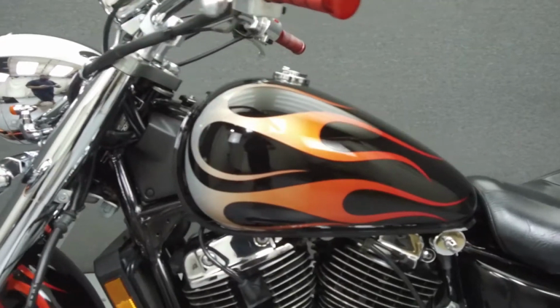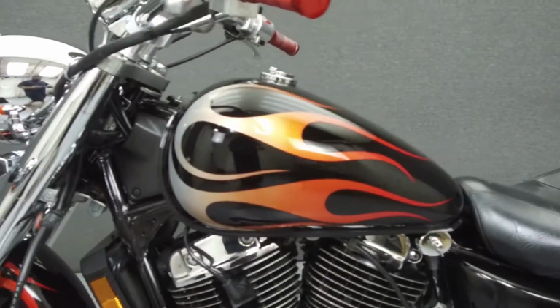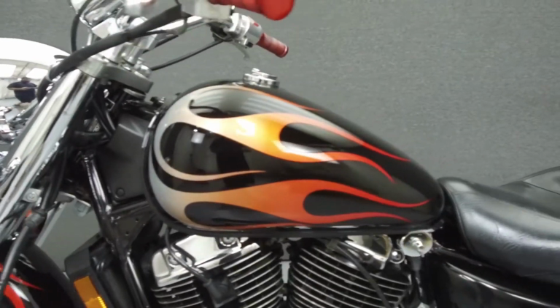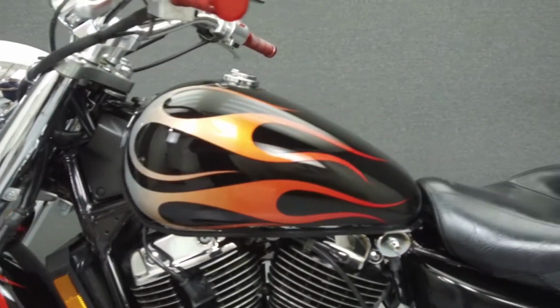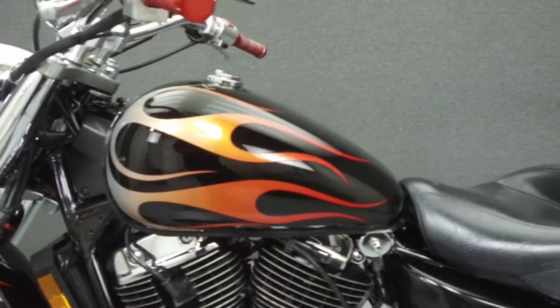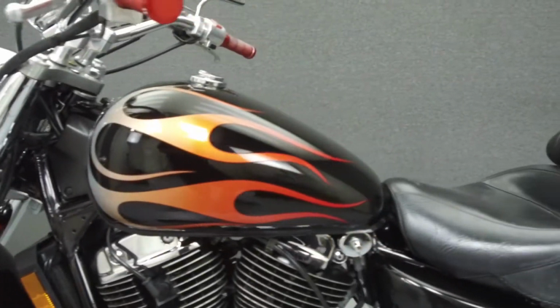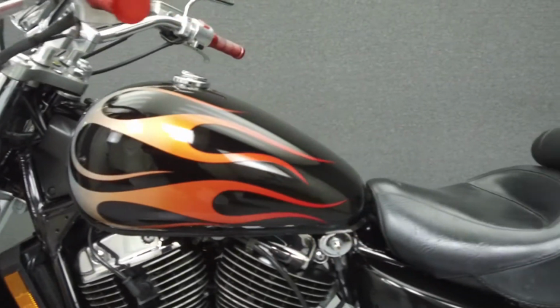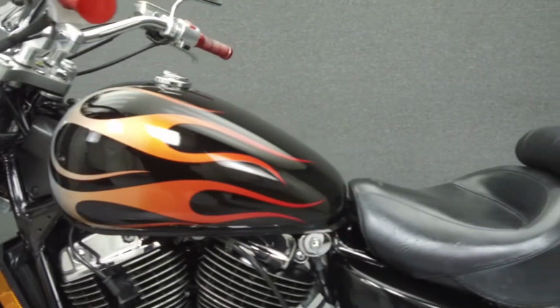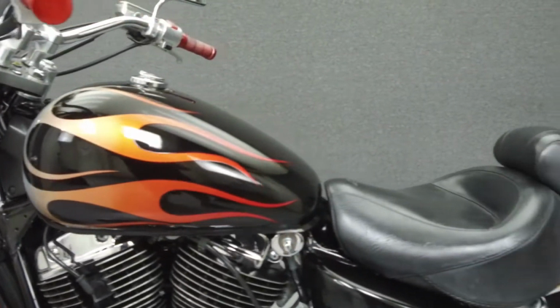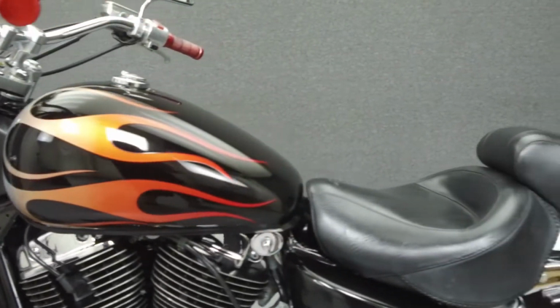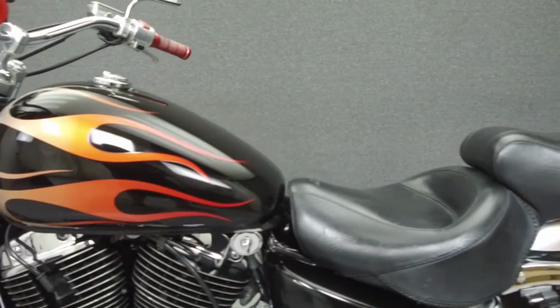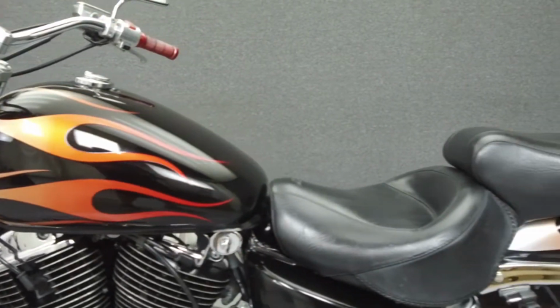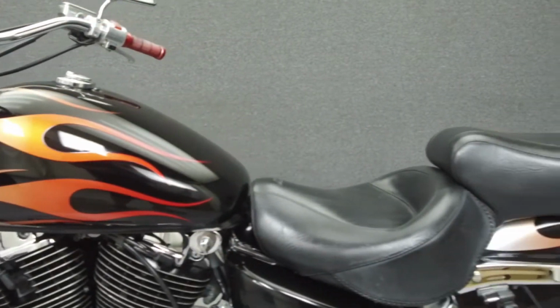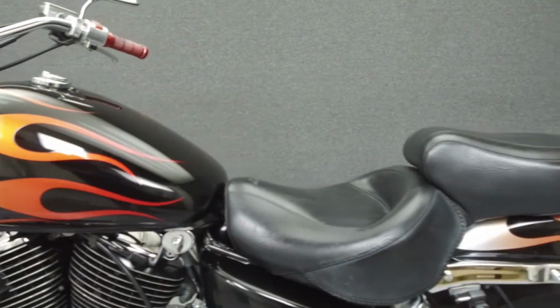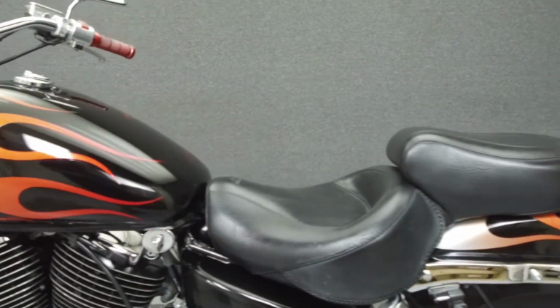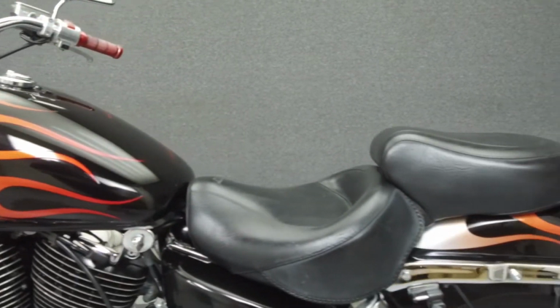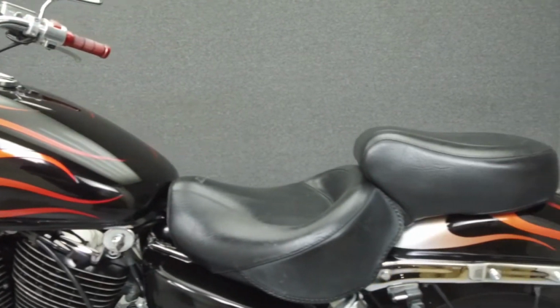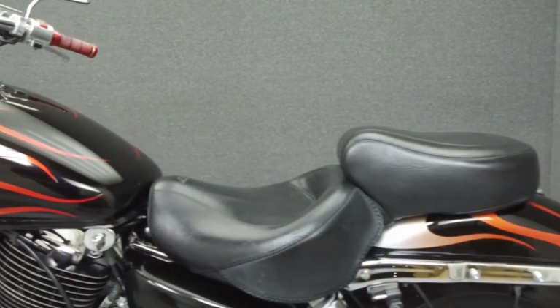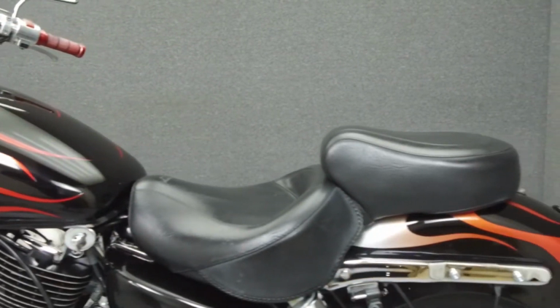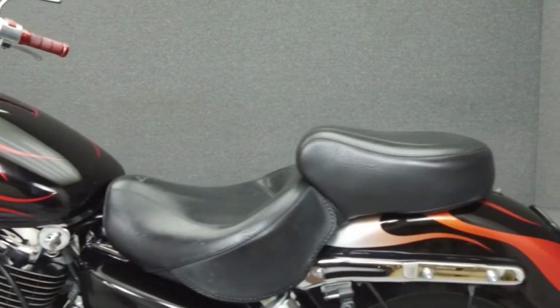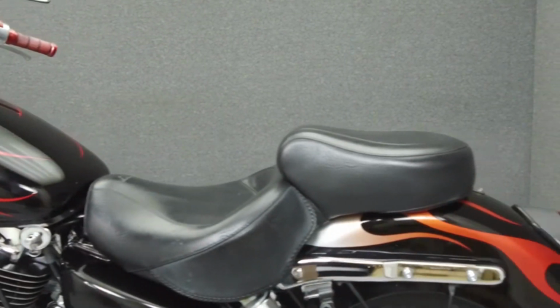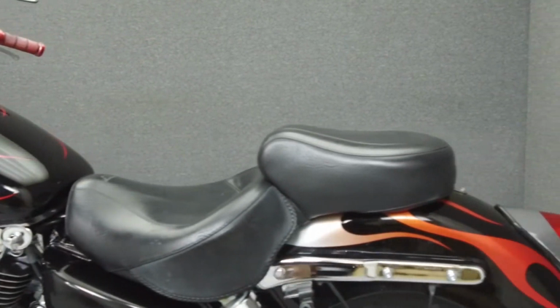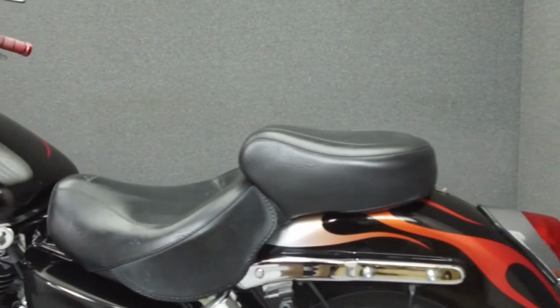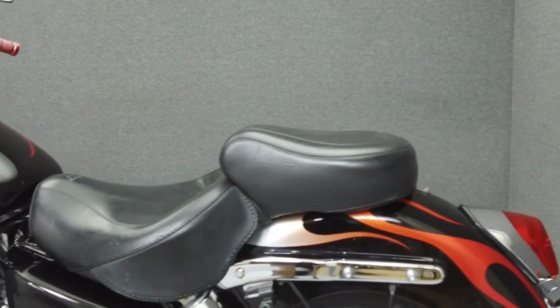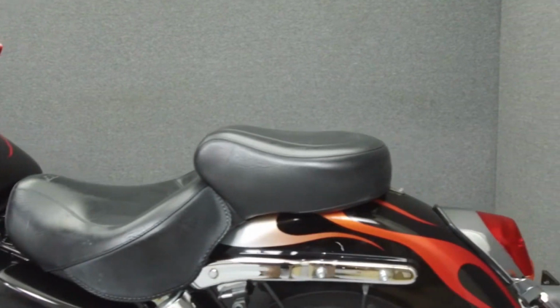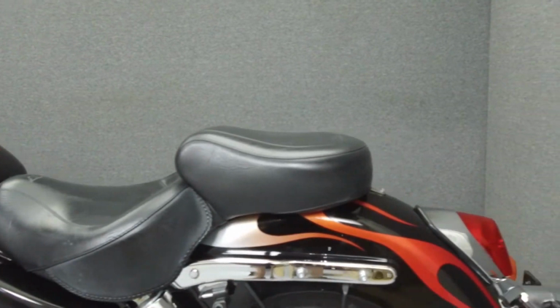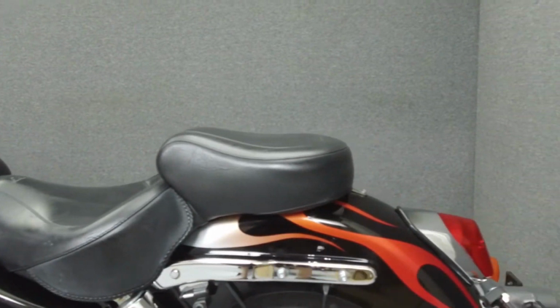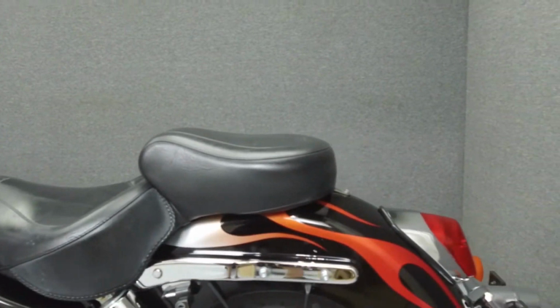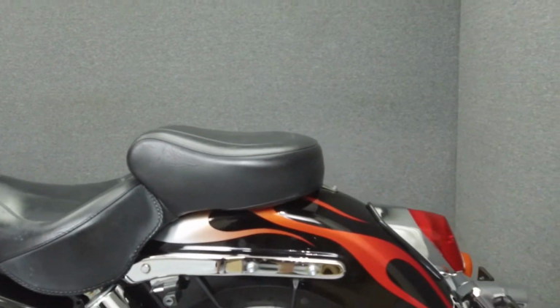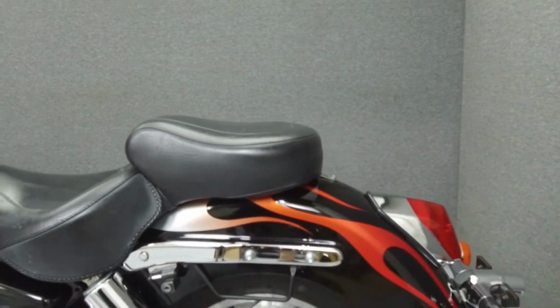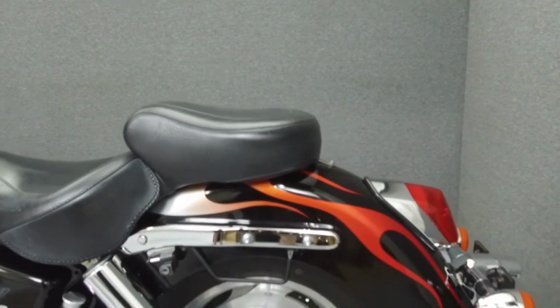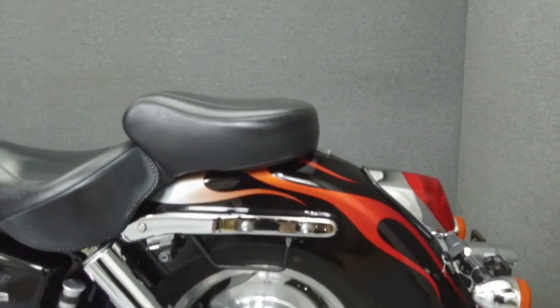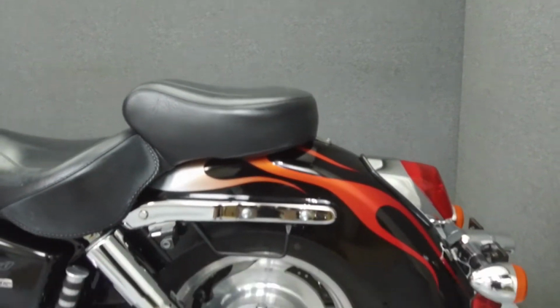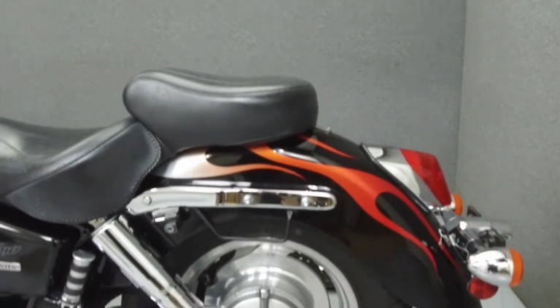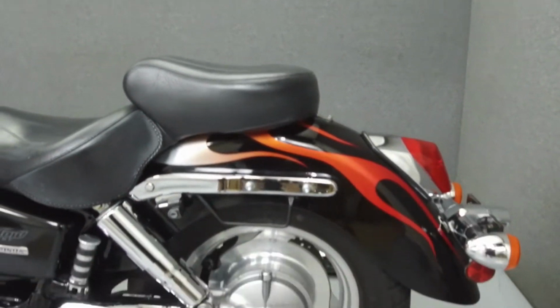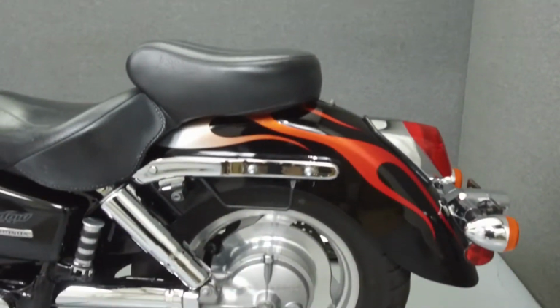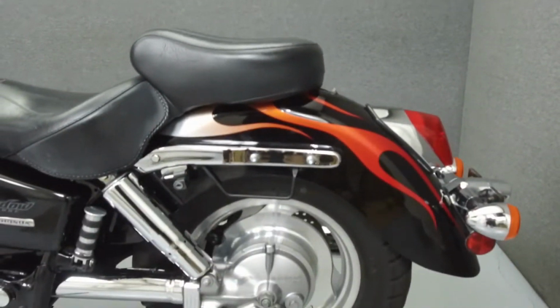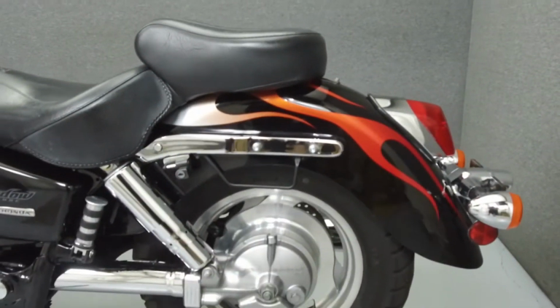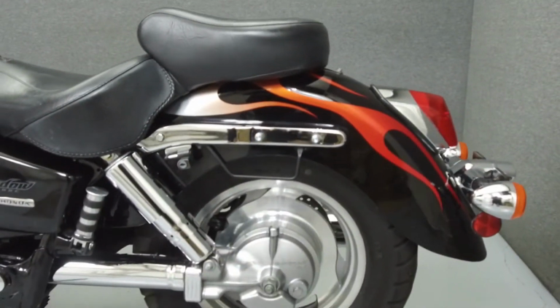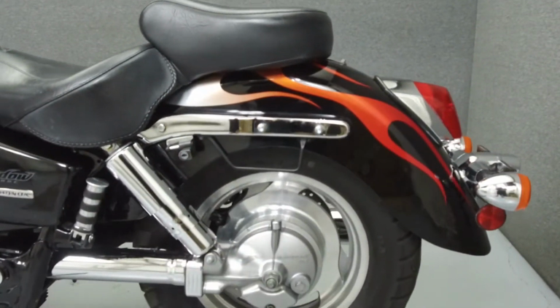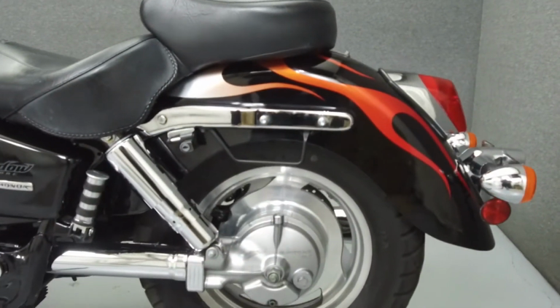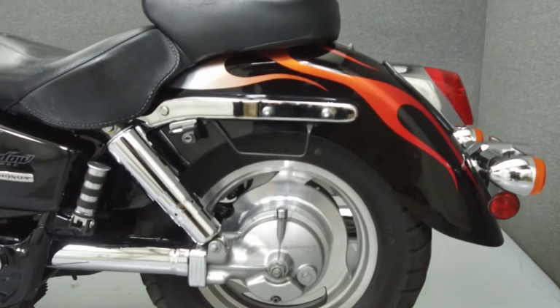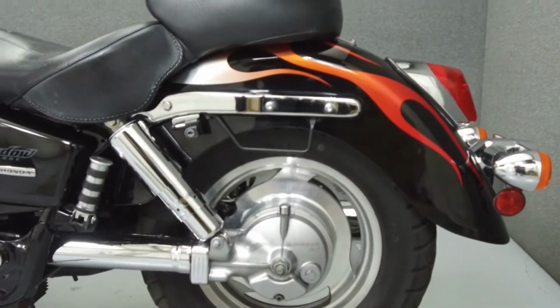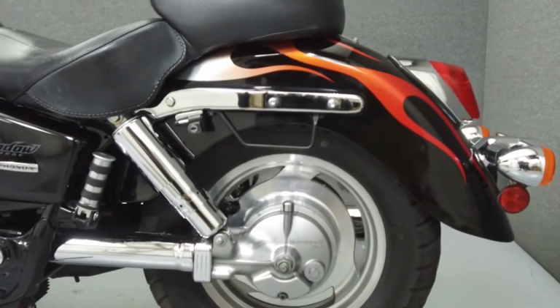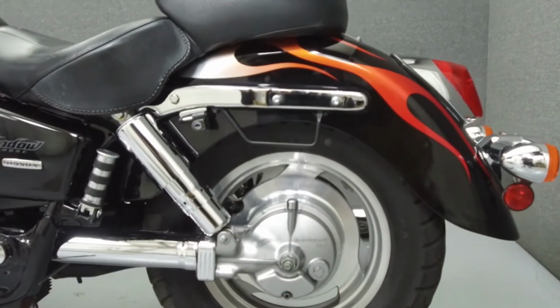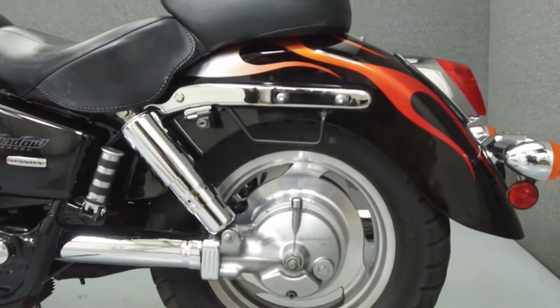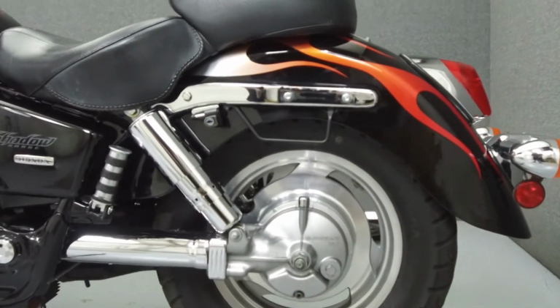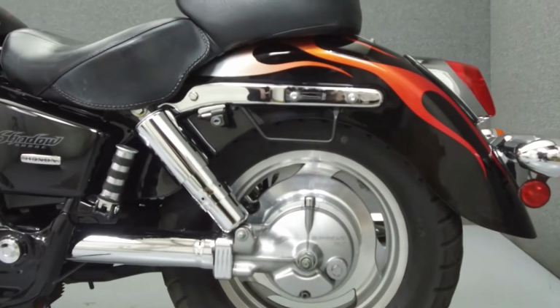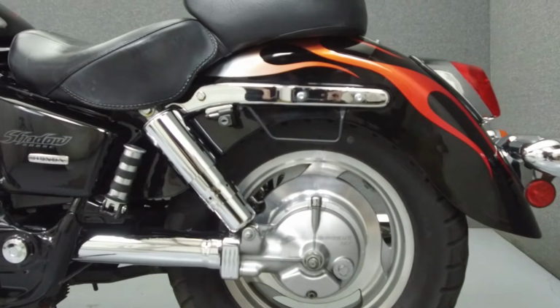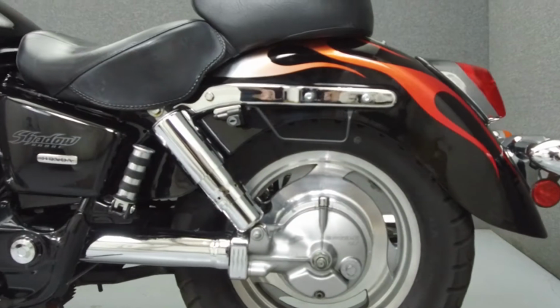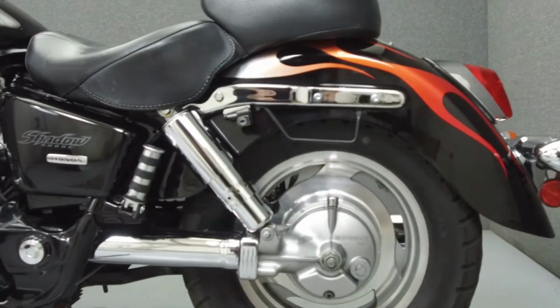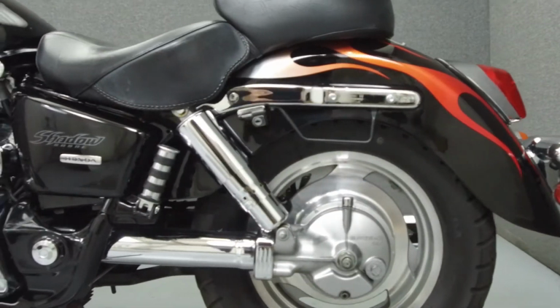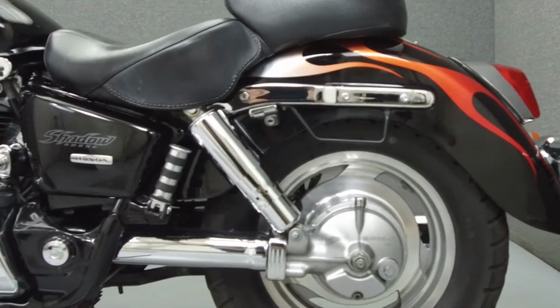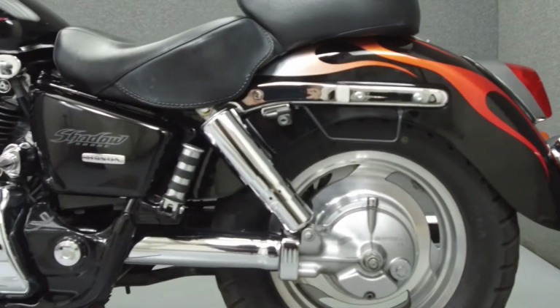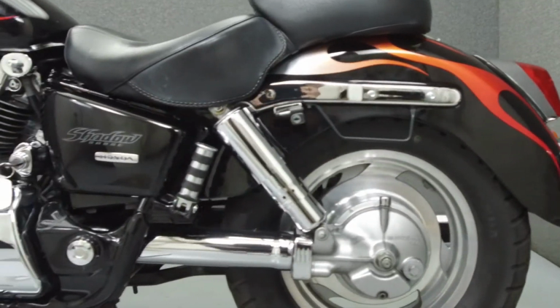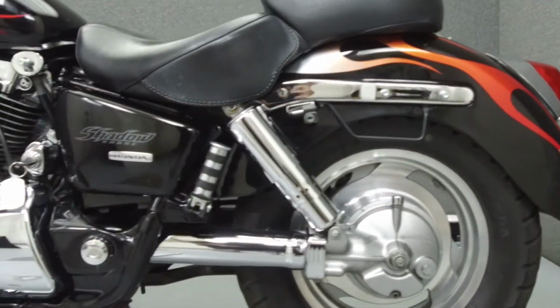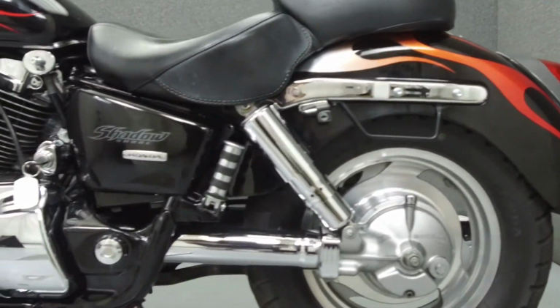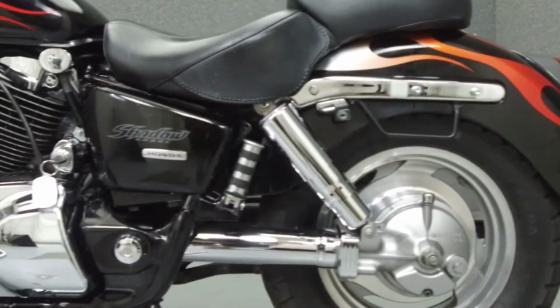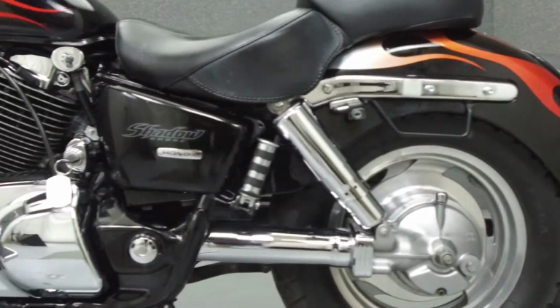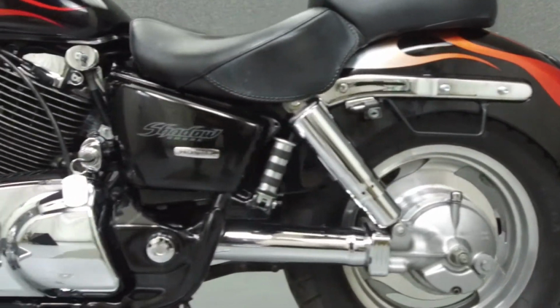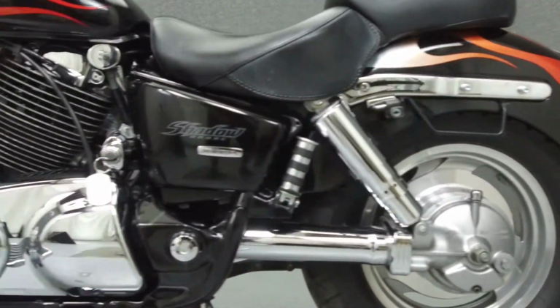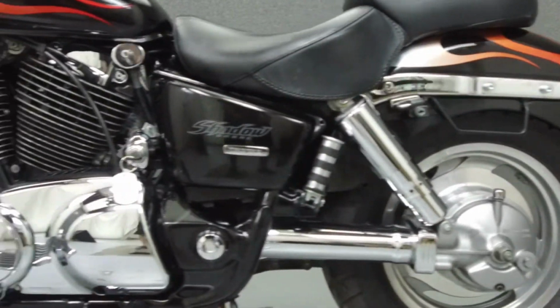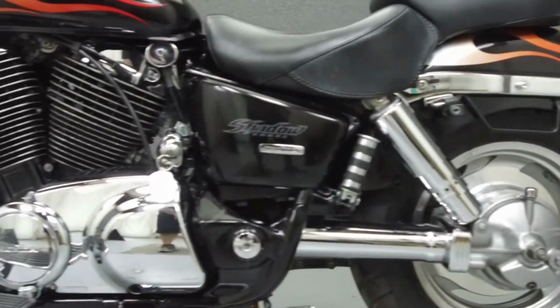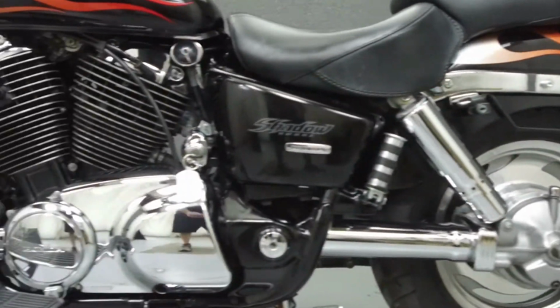It has been upgraded with the Vance & Hines exhaust, Mustang seats, grips, and Cobra driver footboards.